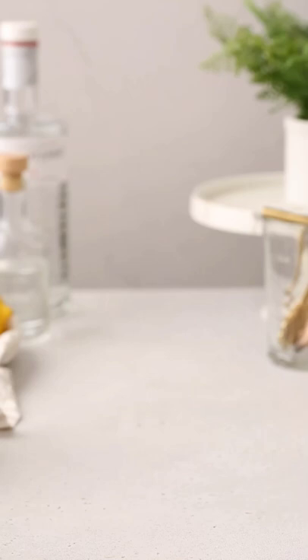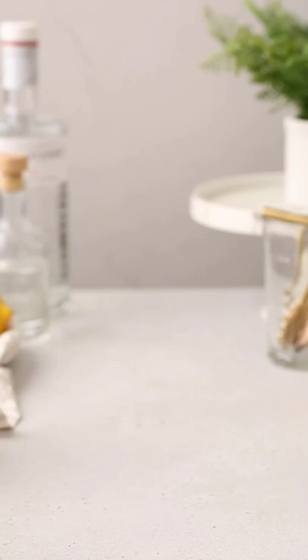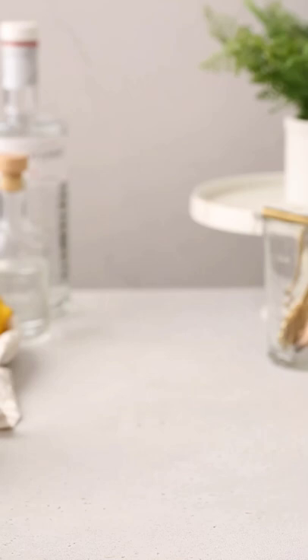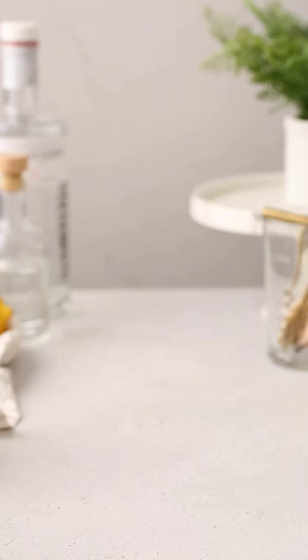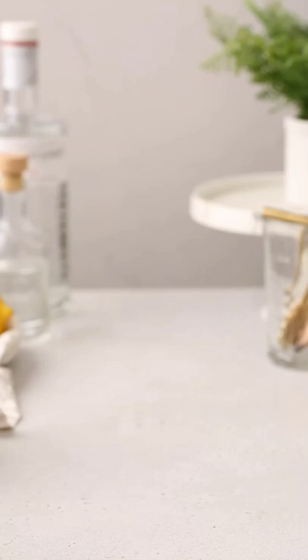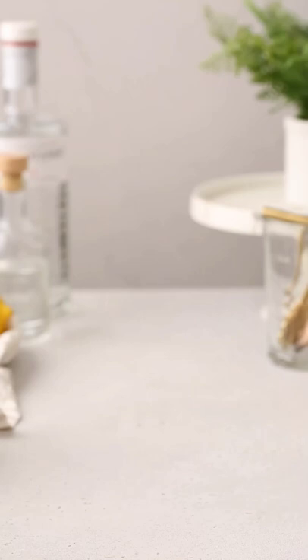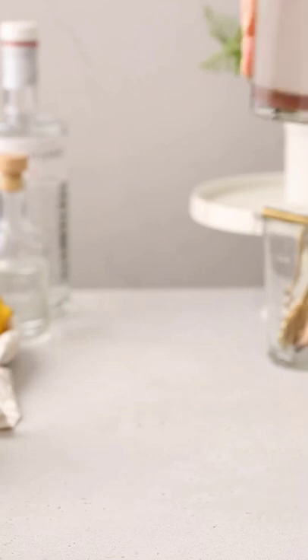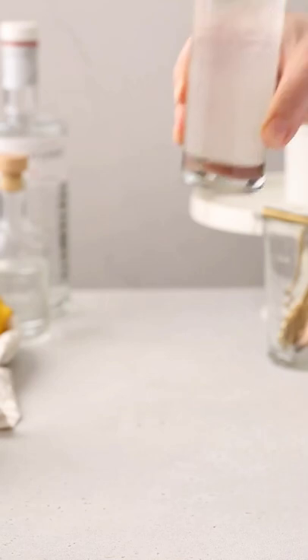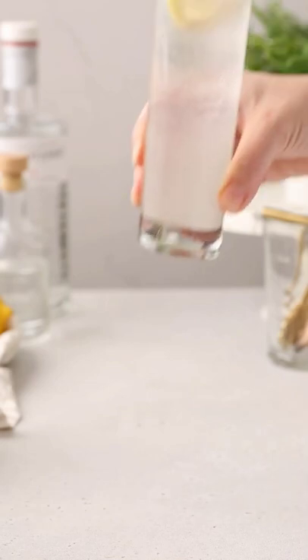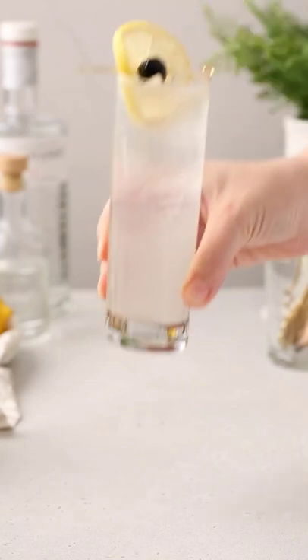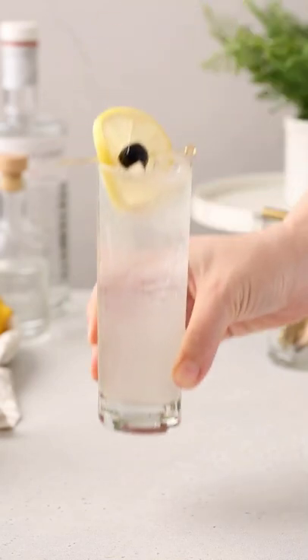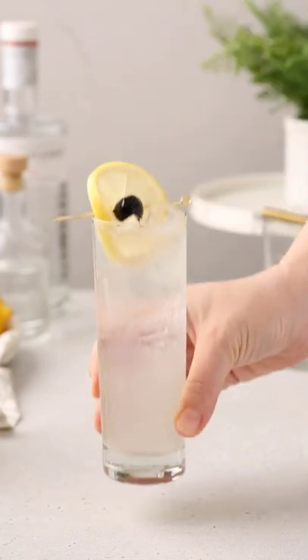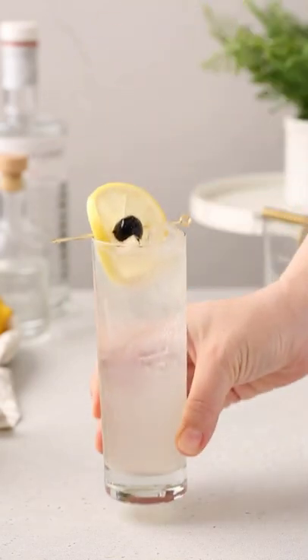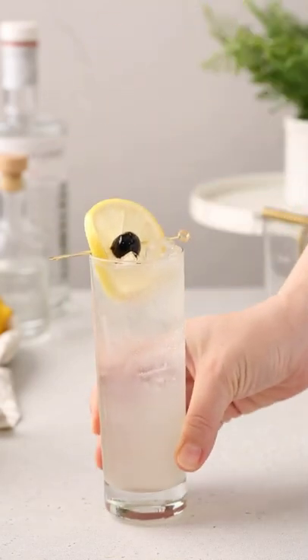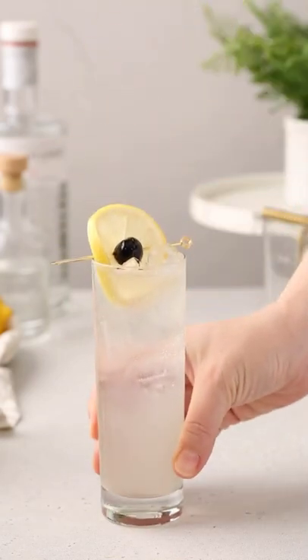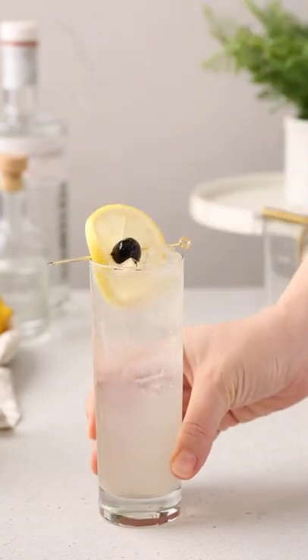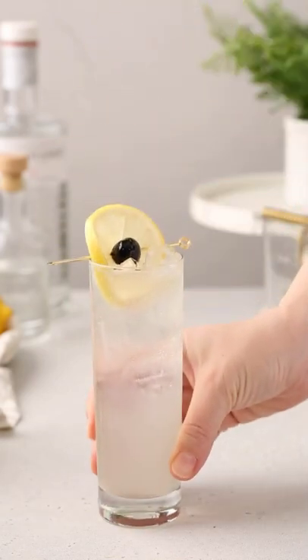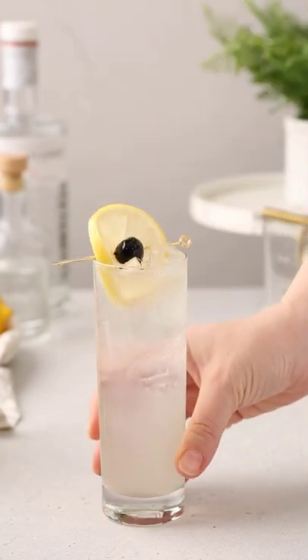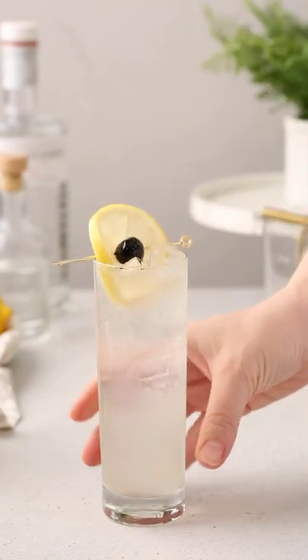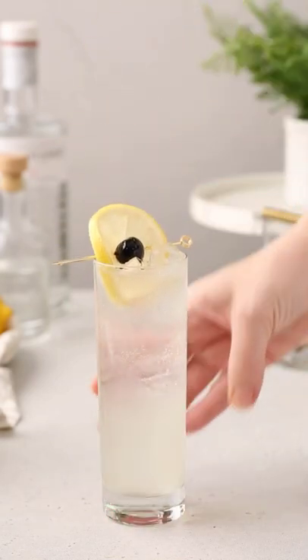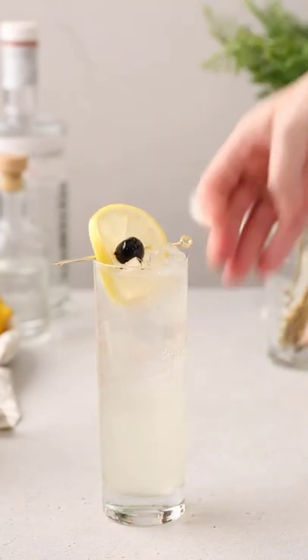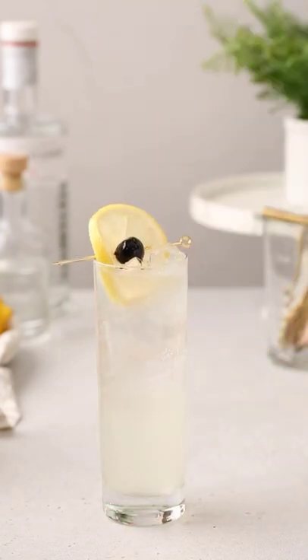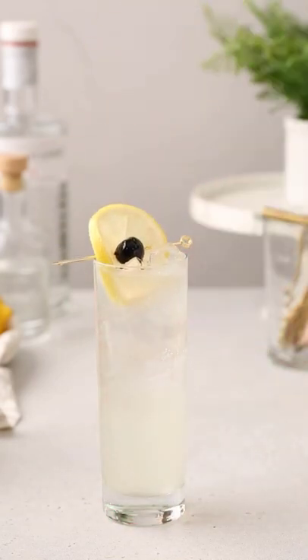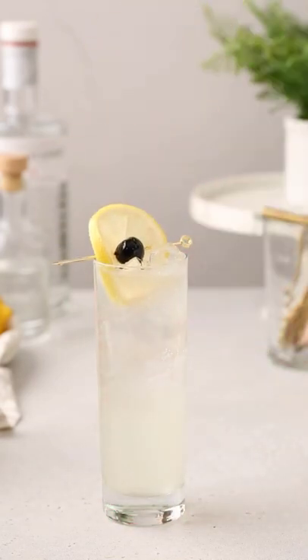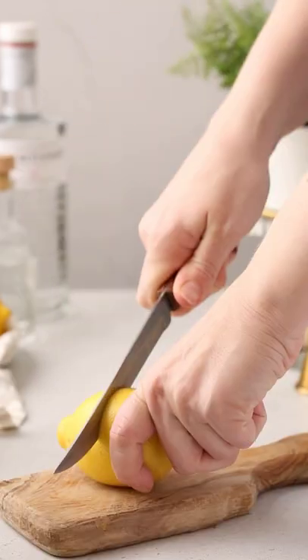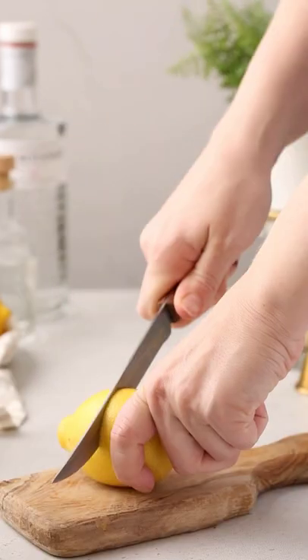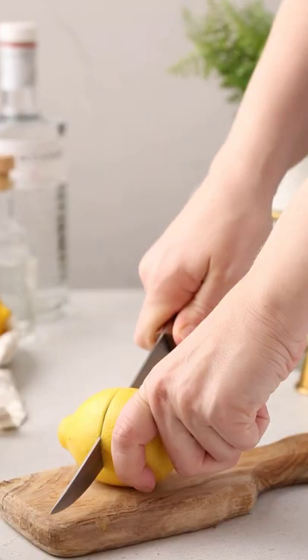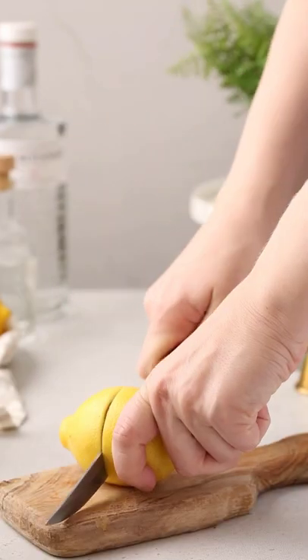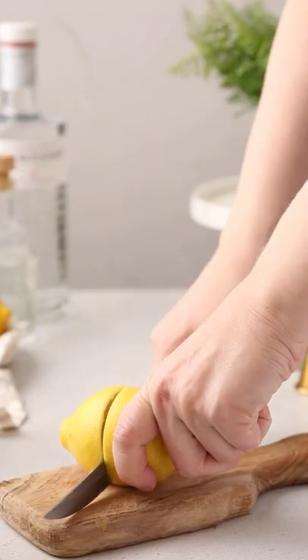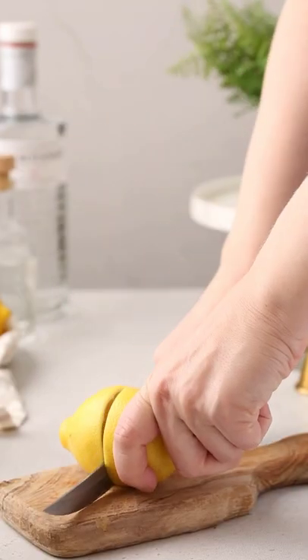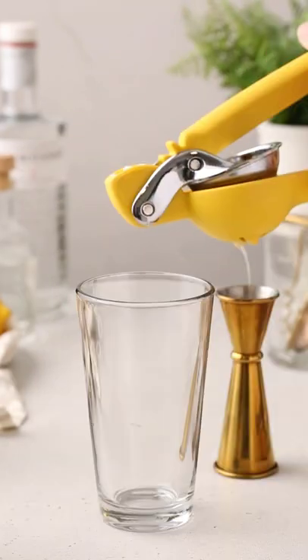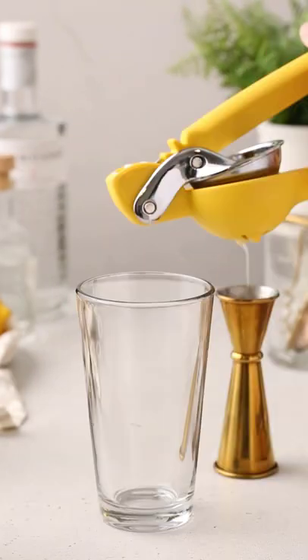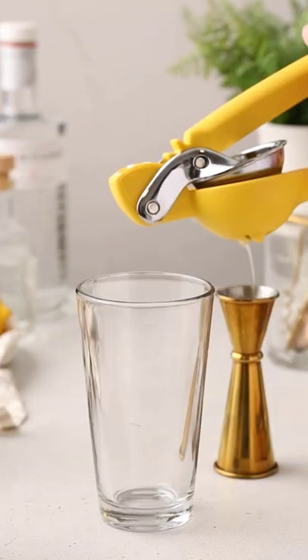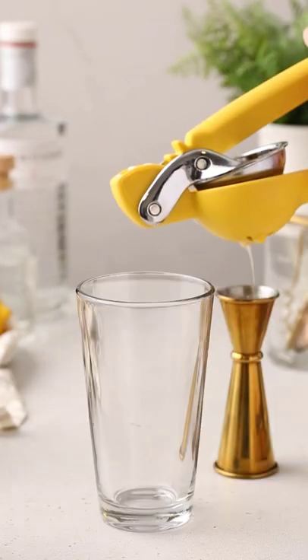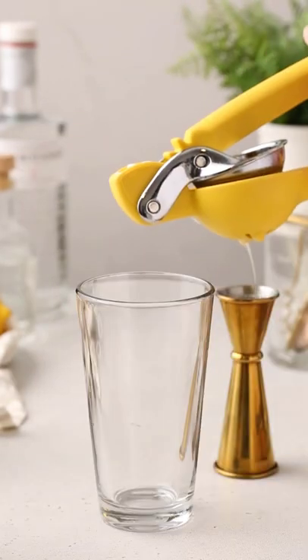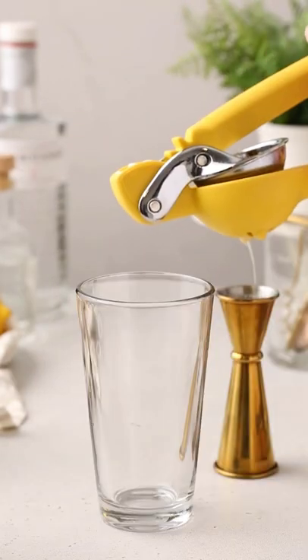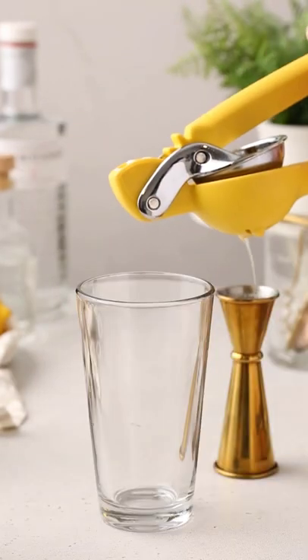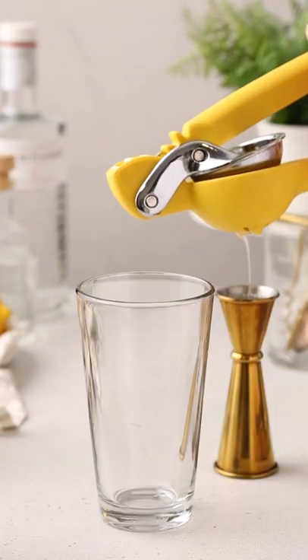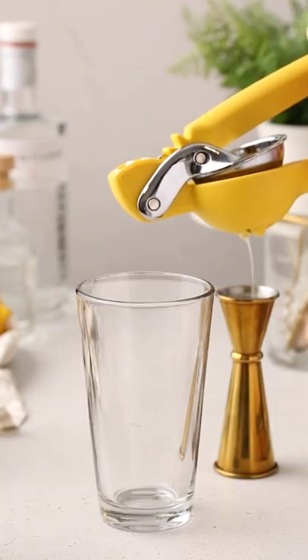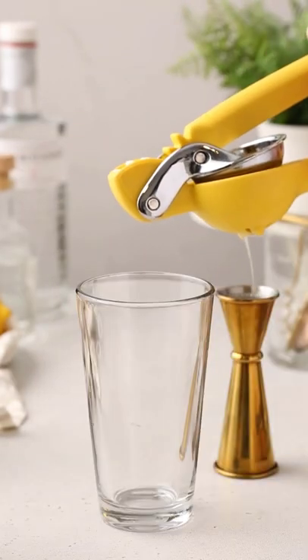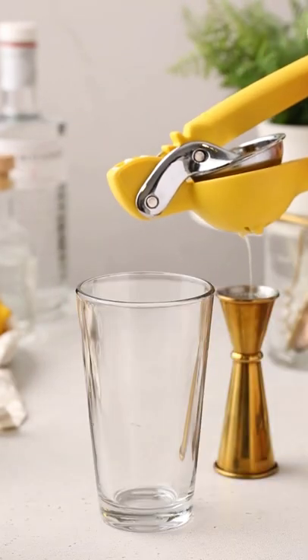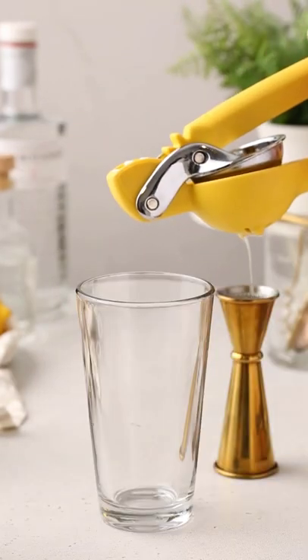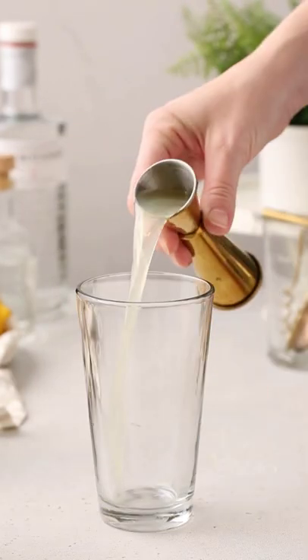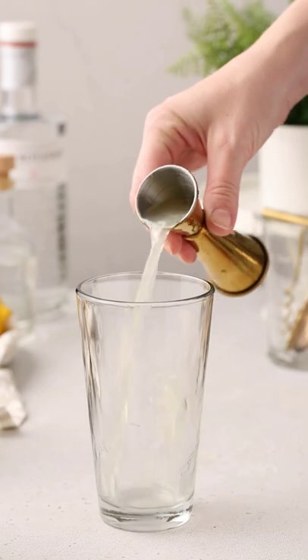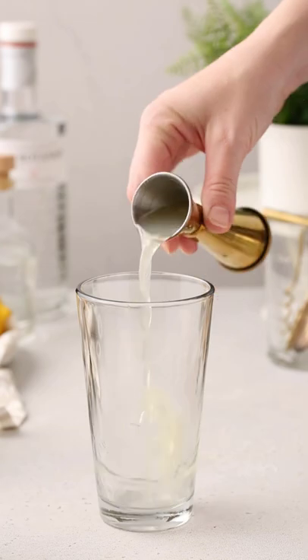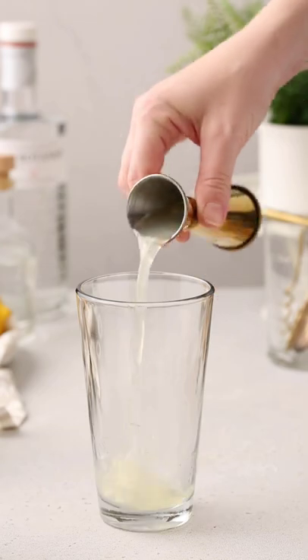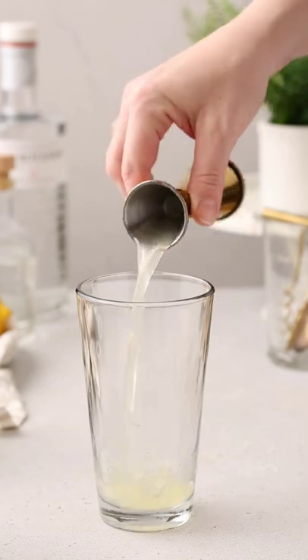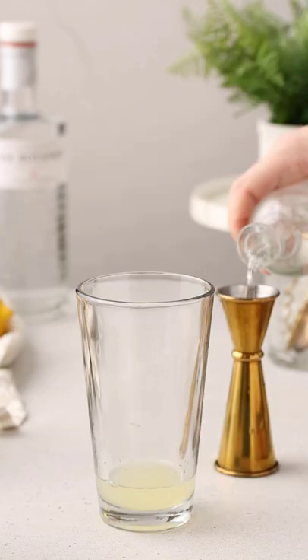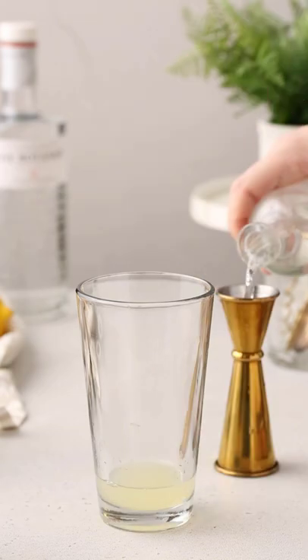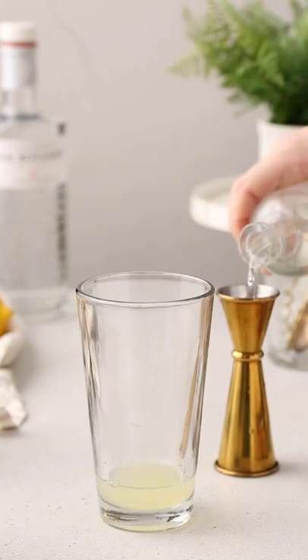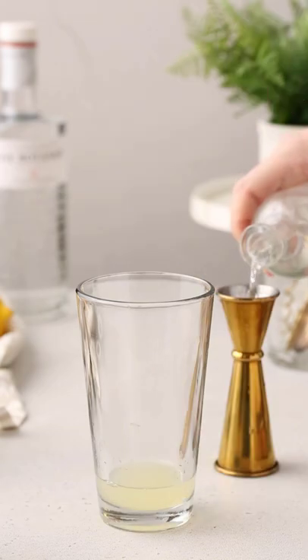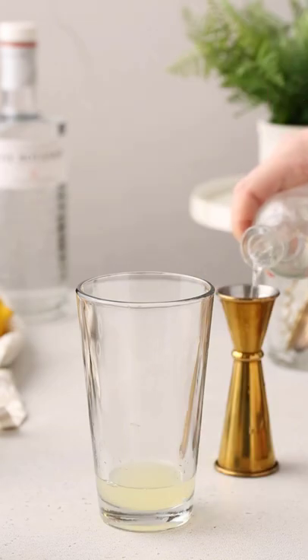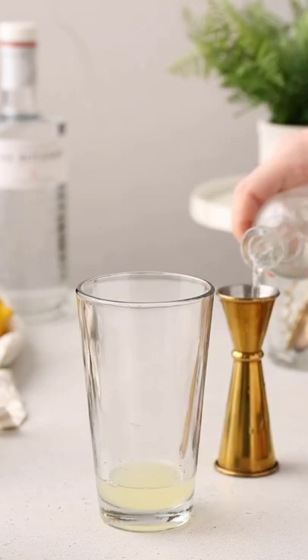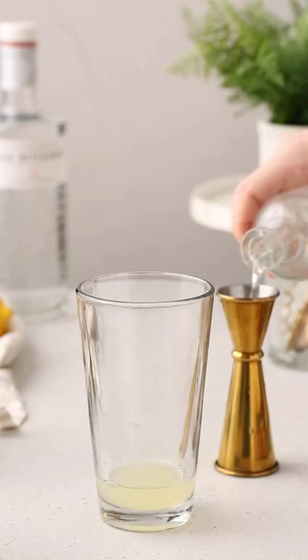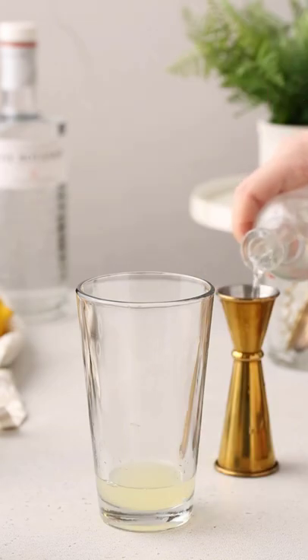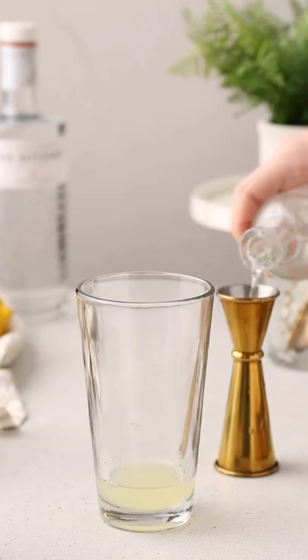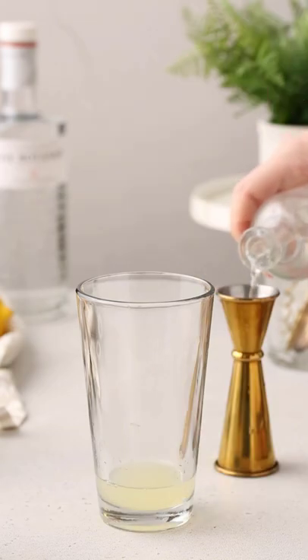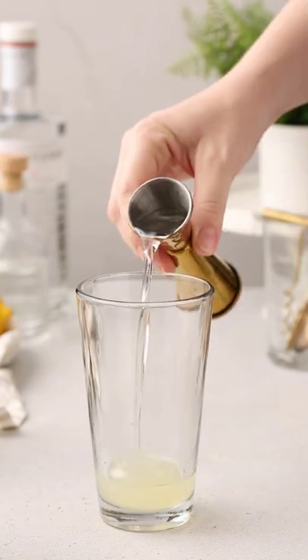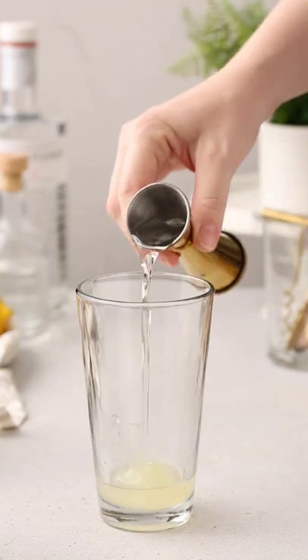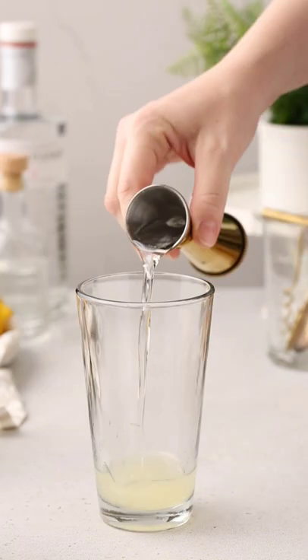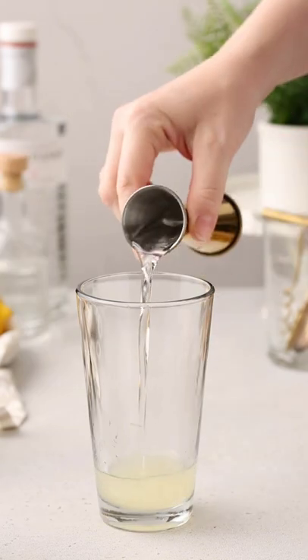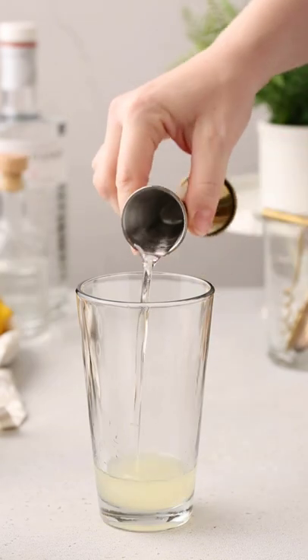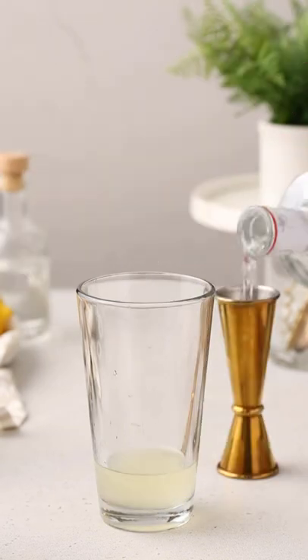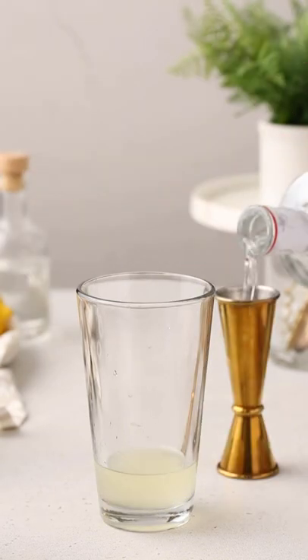Let's make a classic Tom Collins cocktail. Start out by adding fresh lemon juice, gin, and simple syrup to a cocktail shaker.